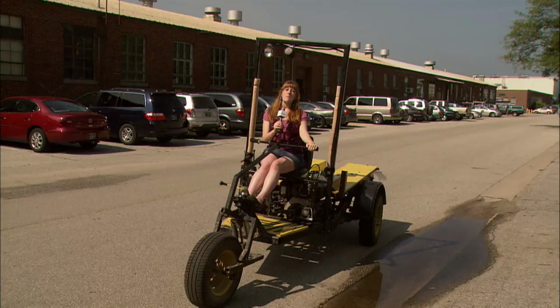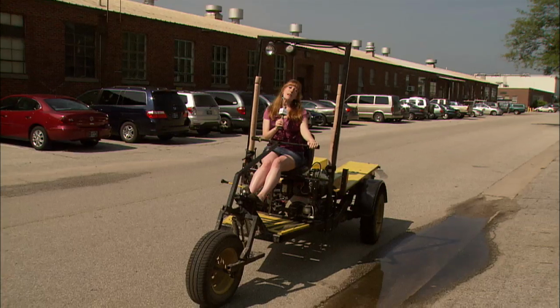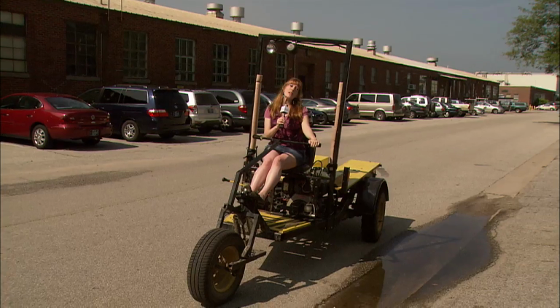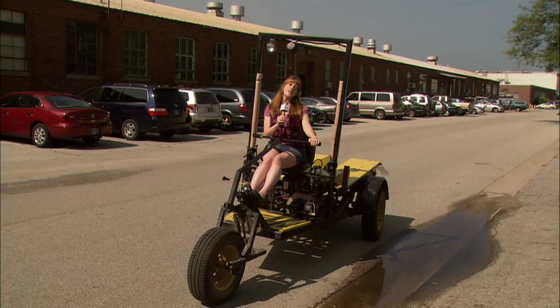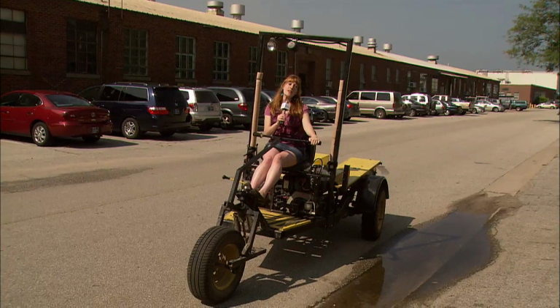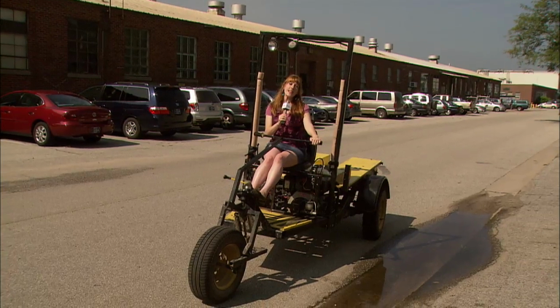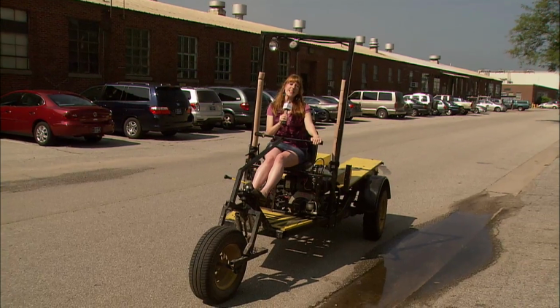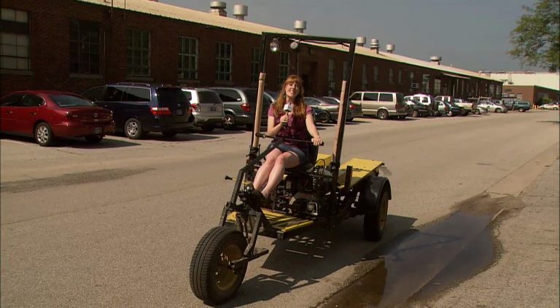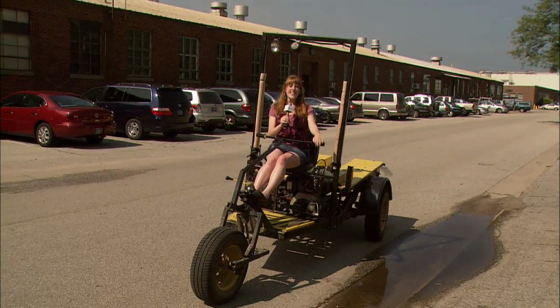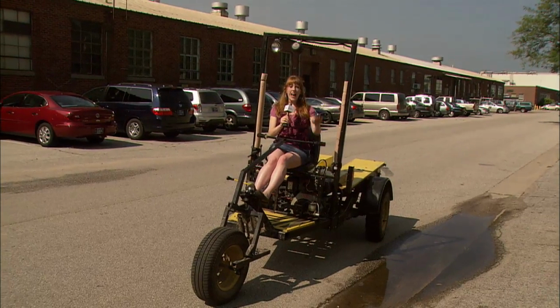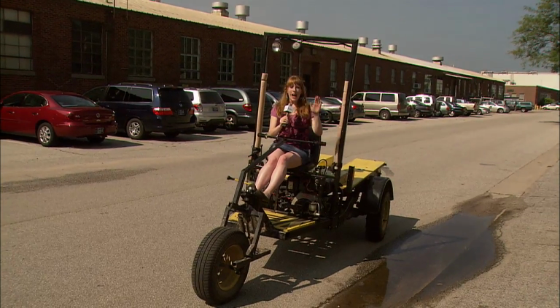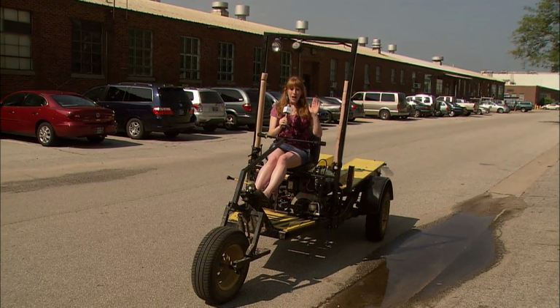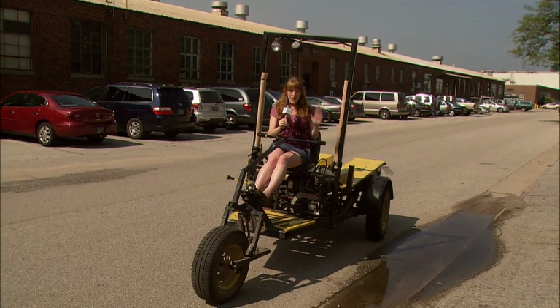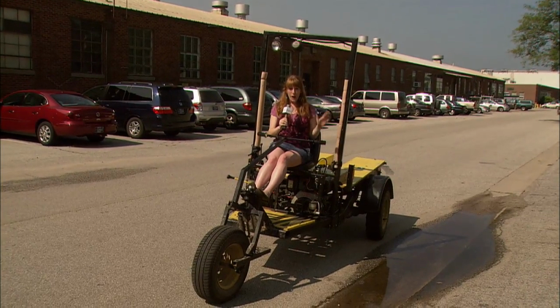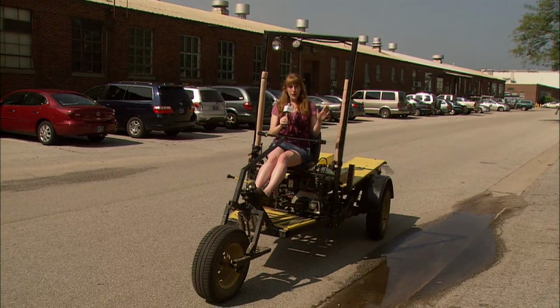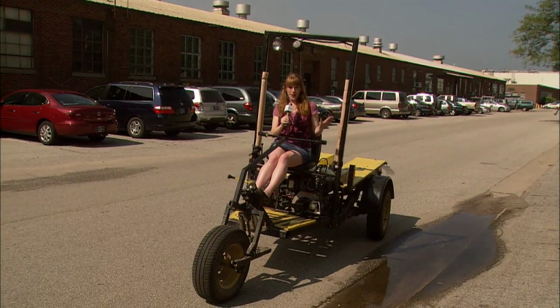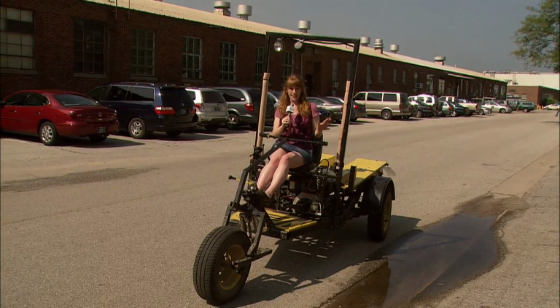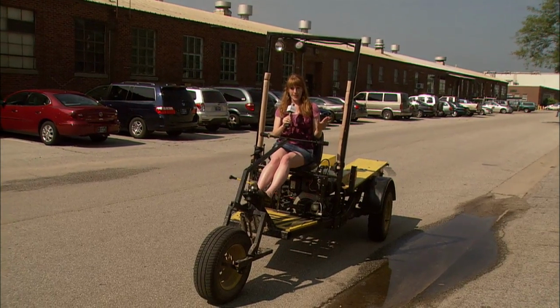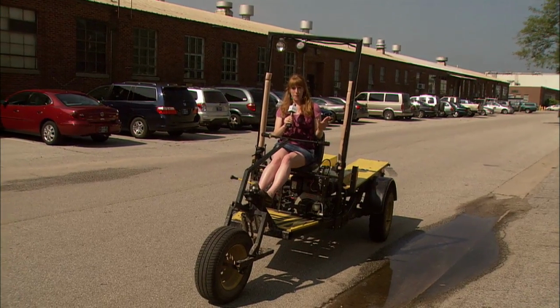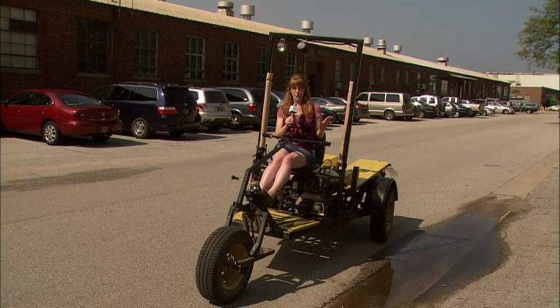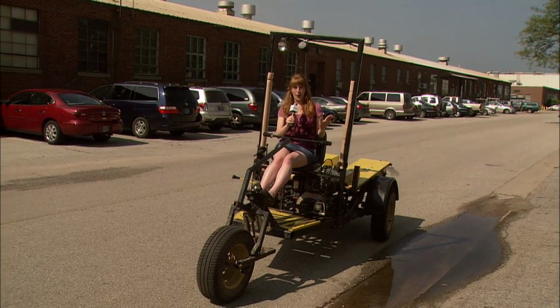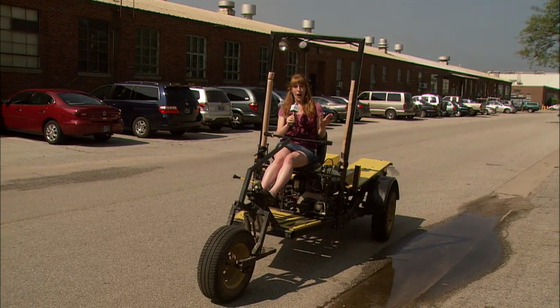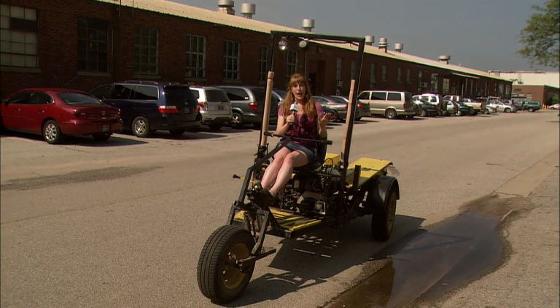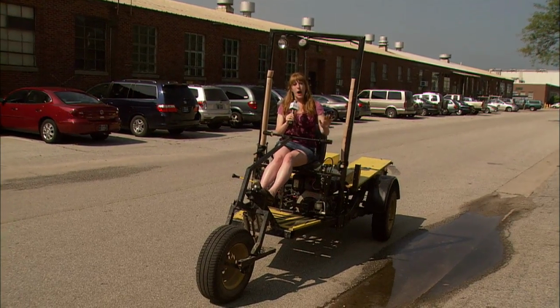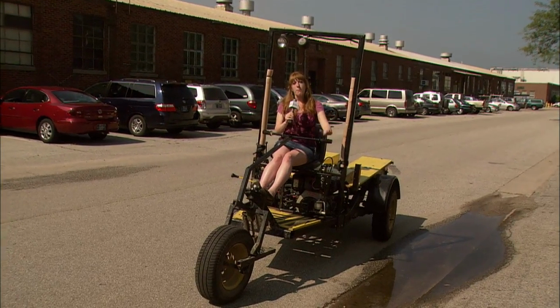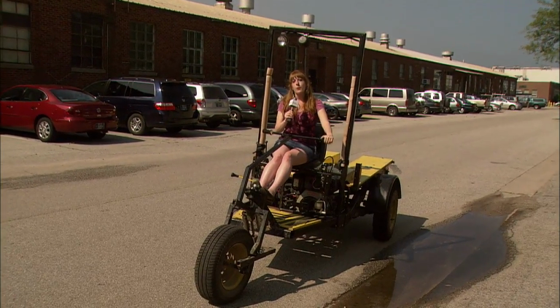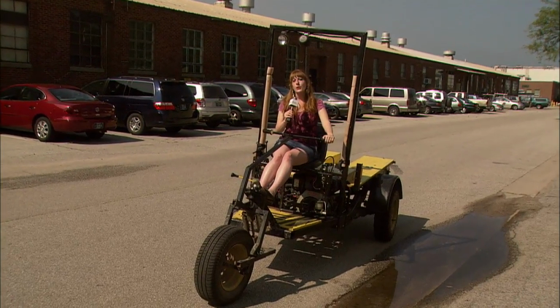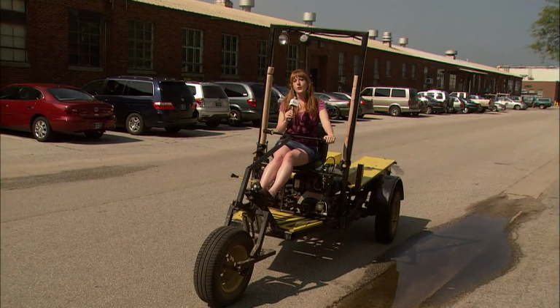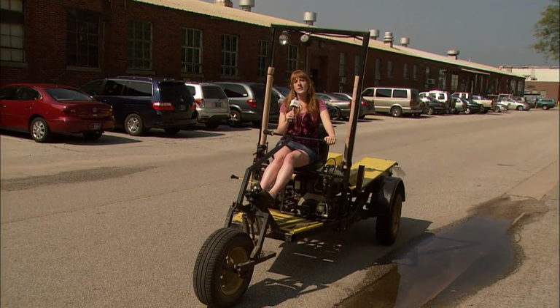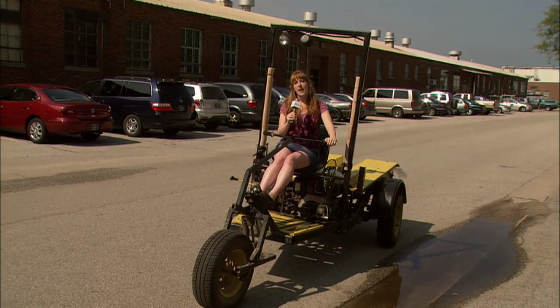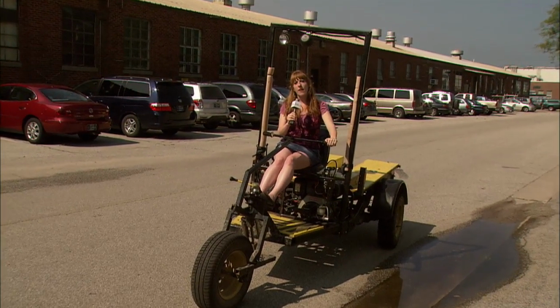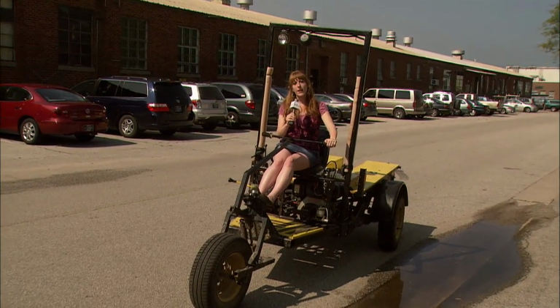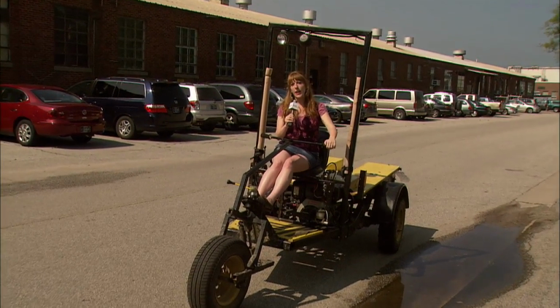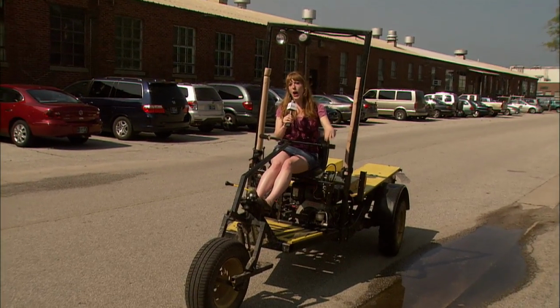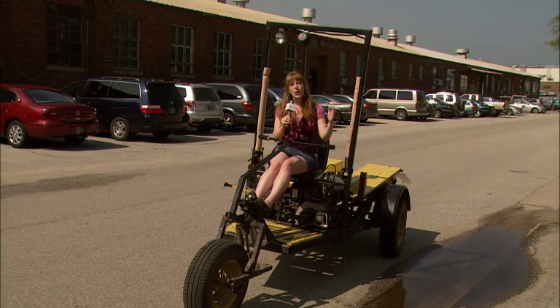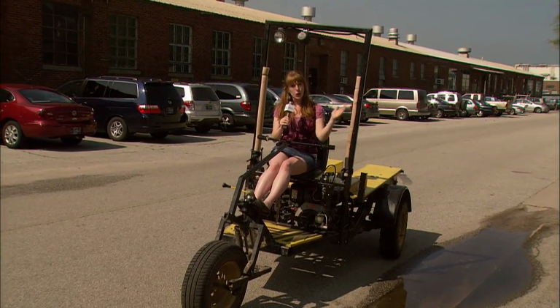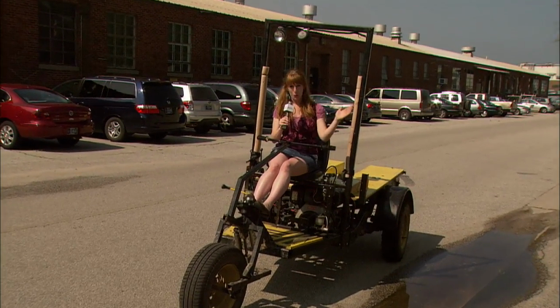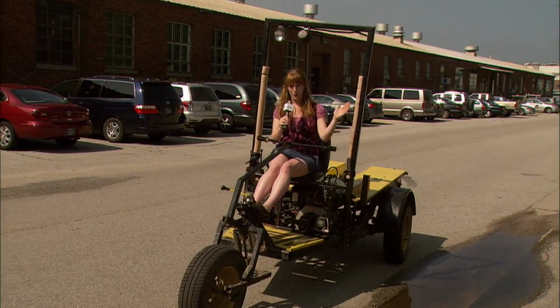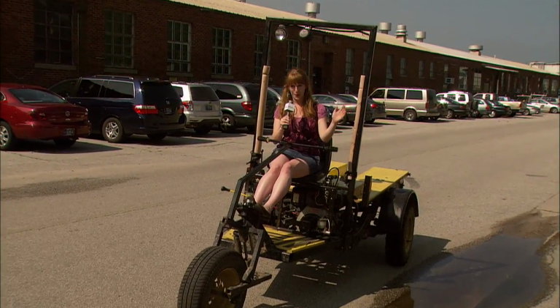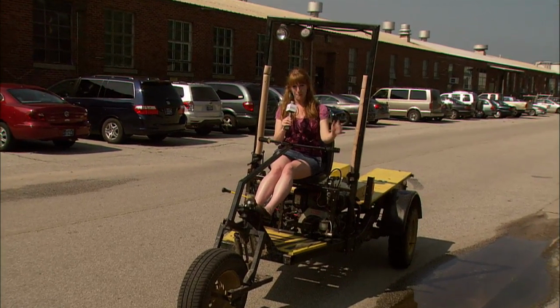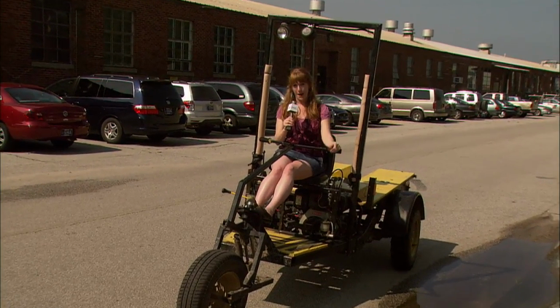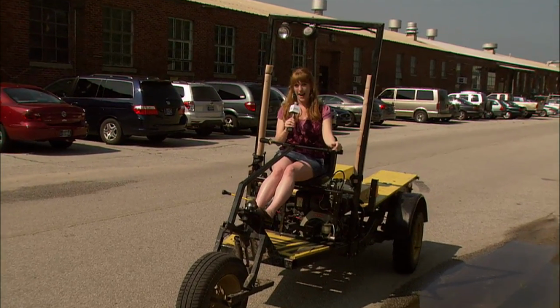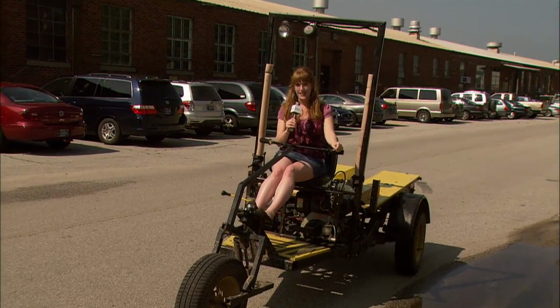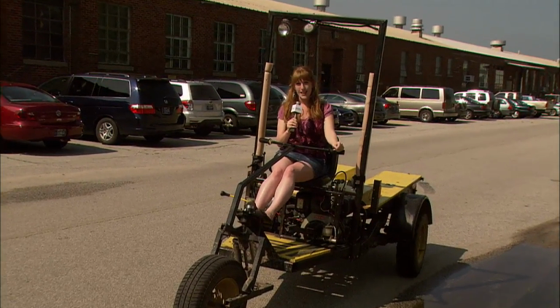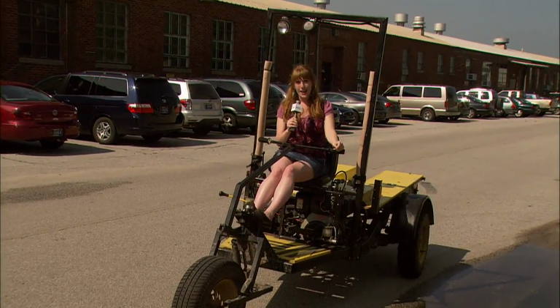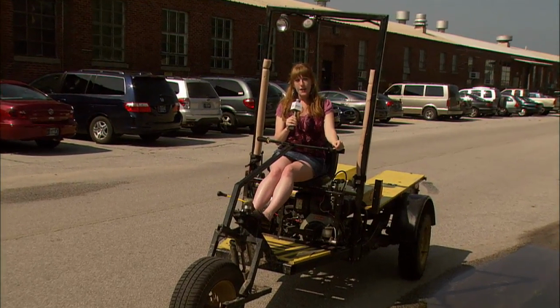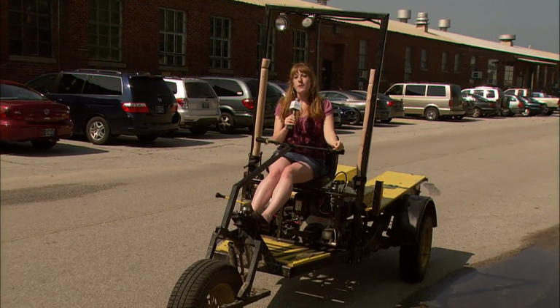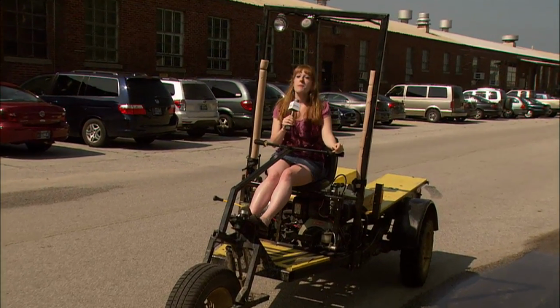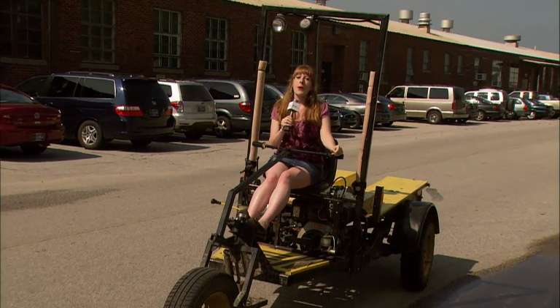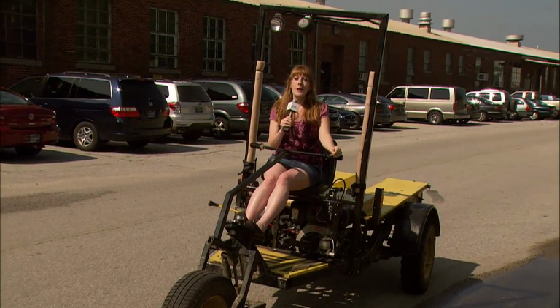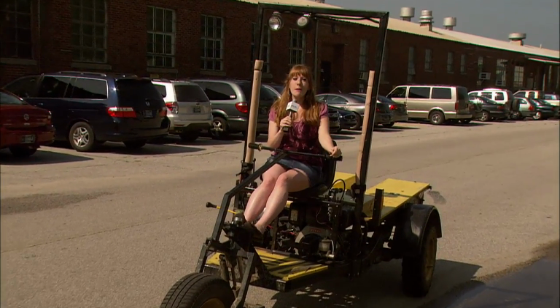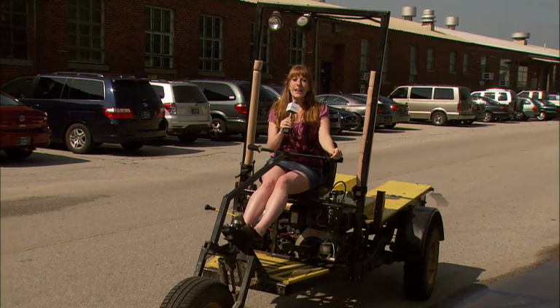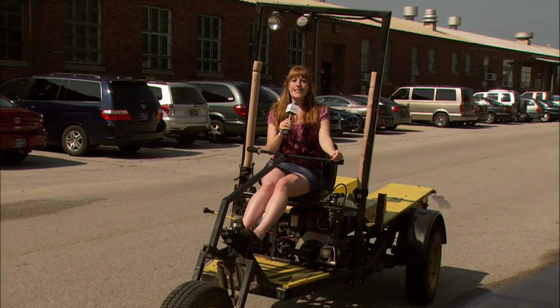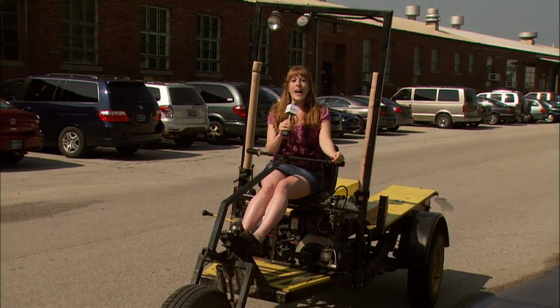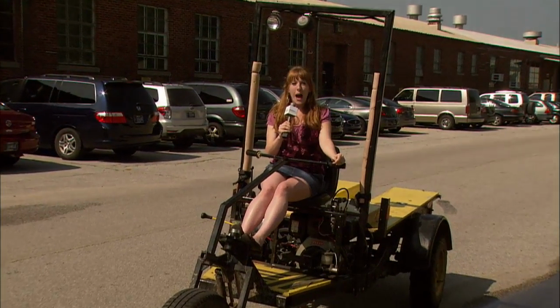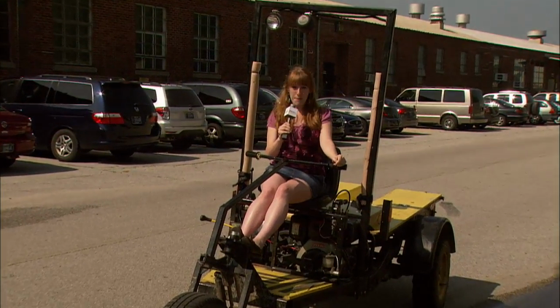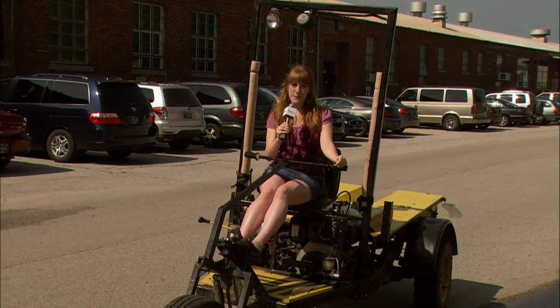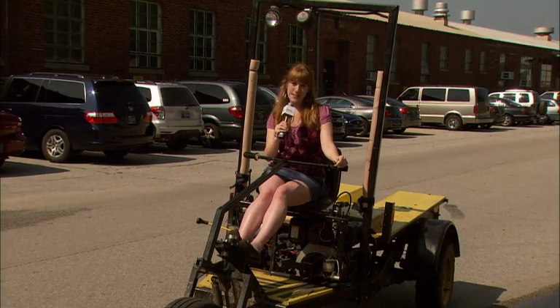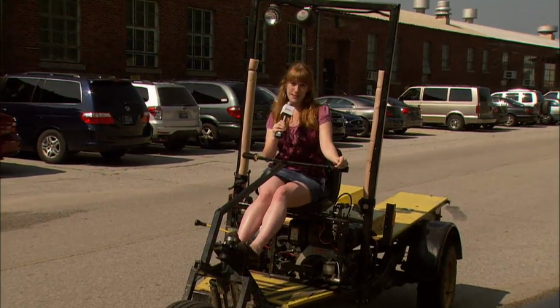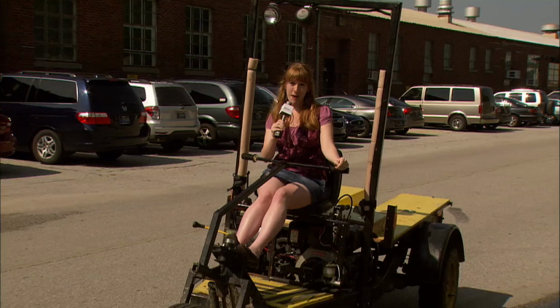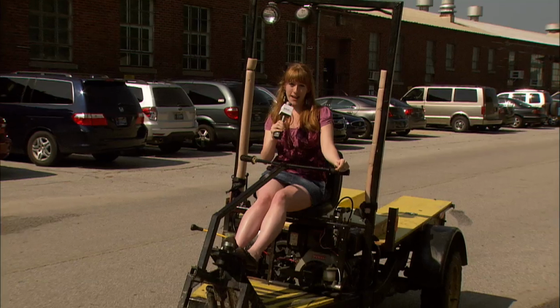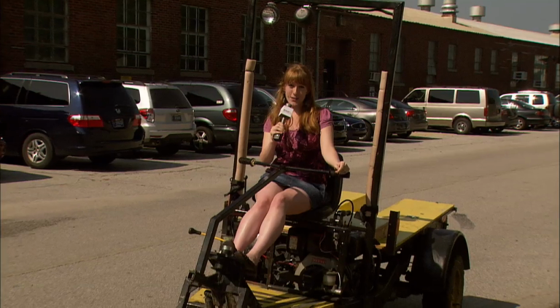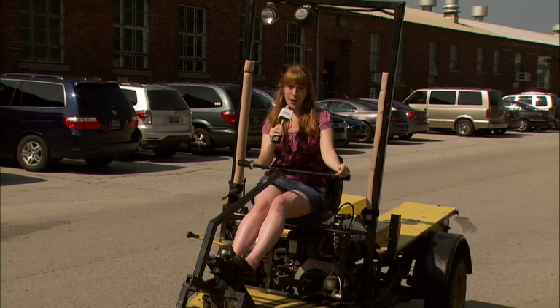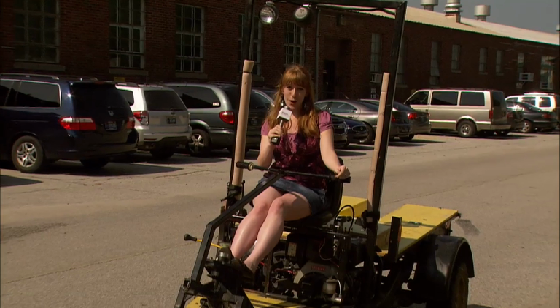The BUV is yet another example of how Purdue is having a global impact. For Boiler Bites, I'm Bitsy Mattitol.